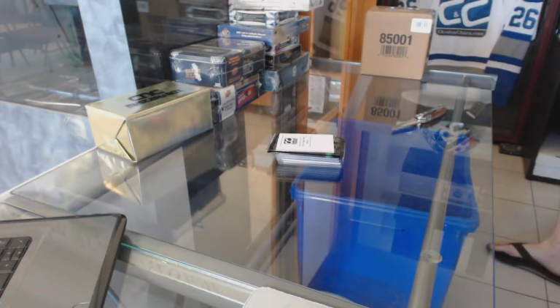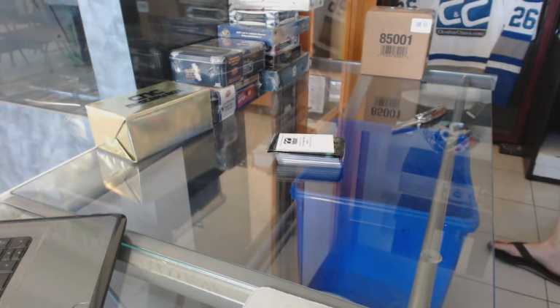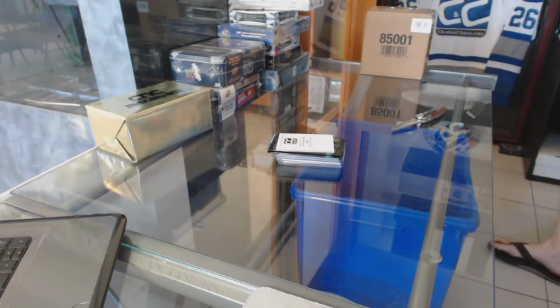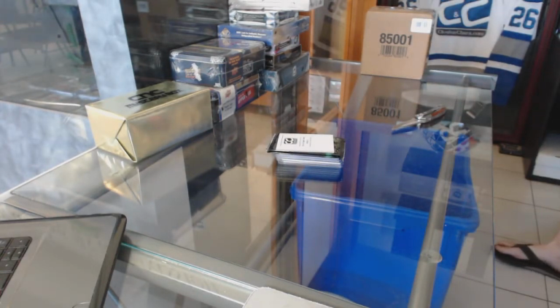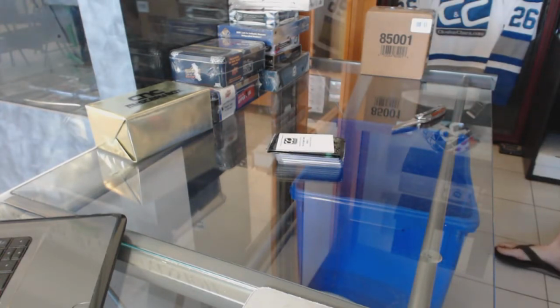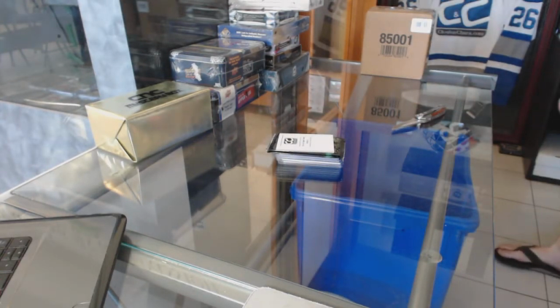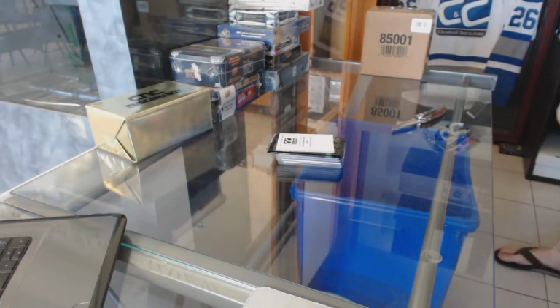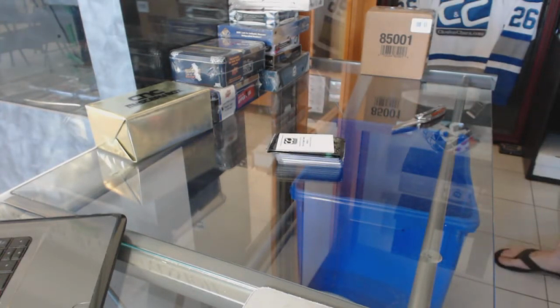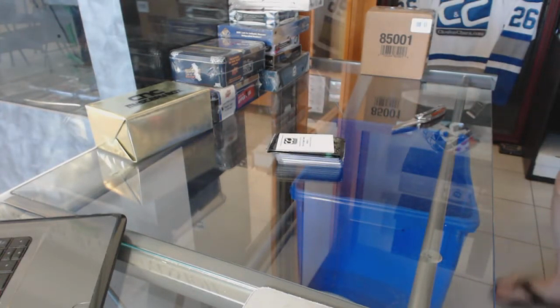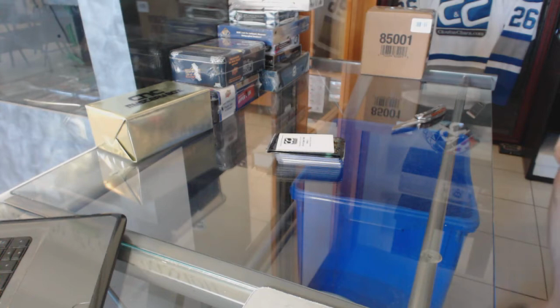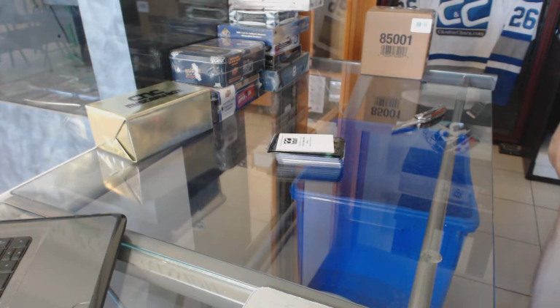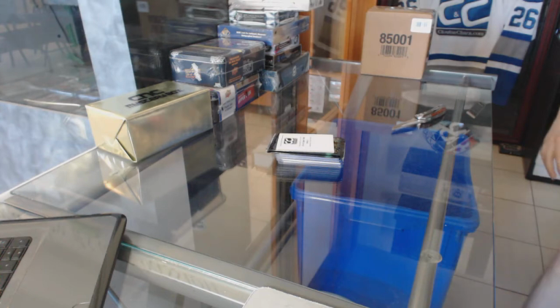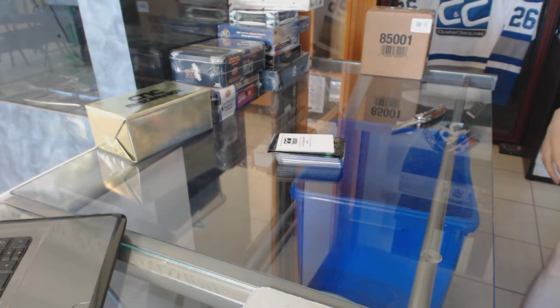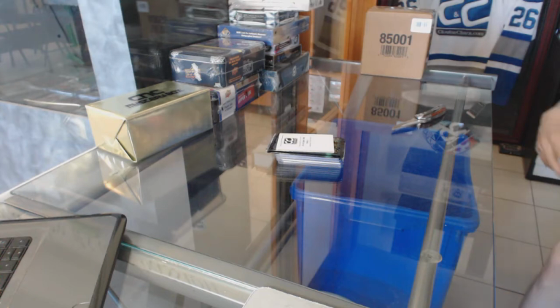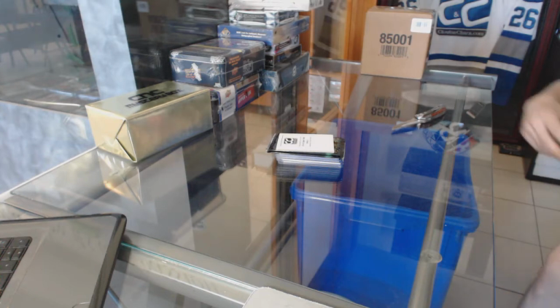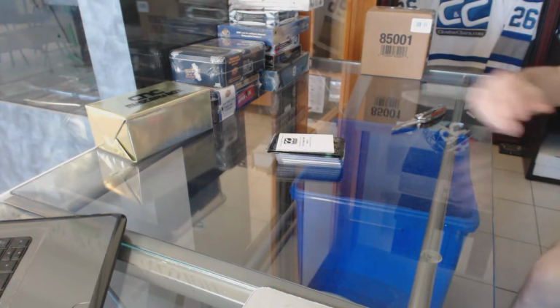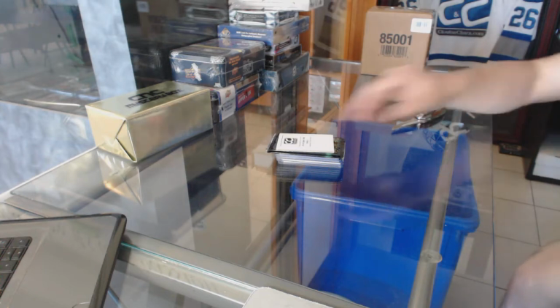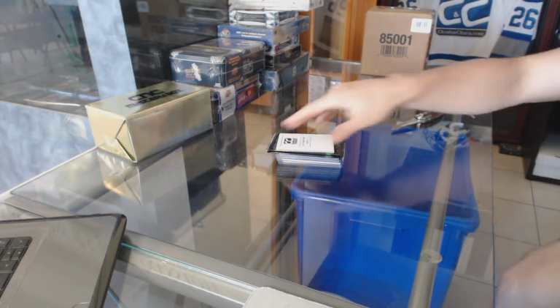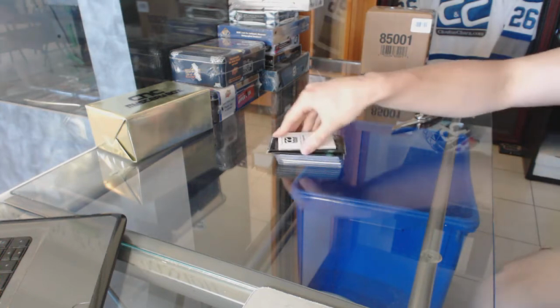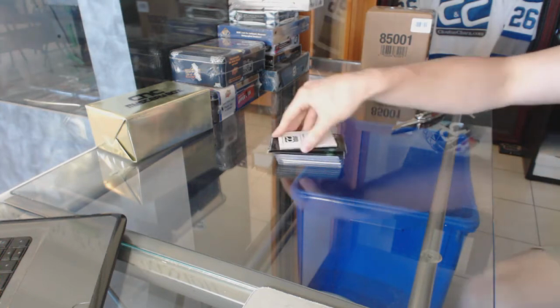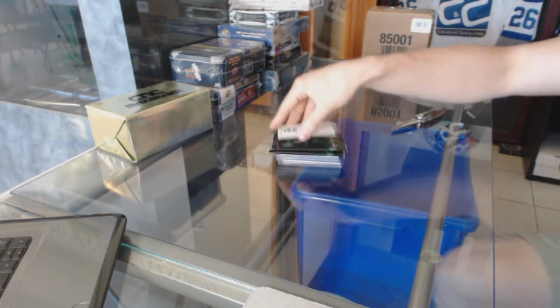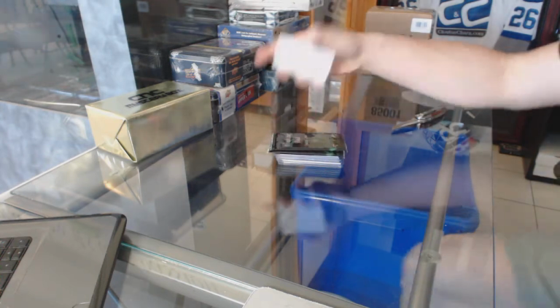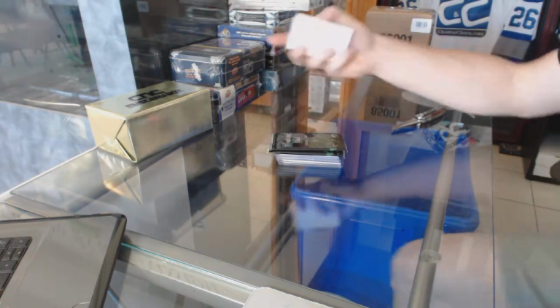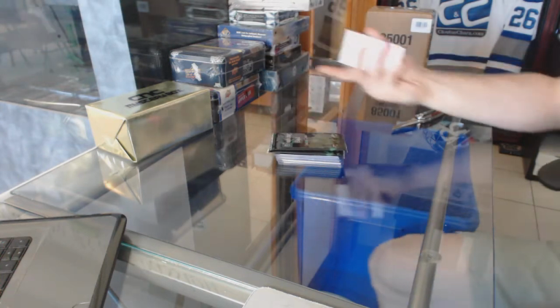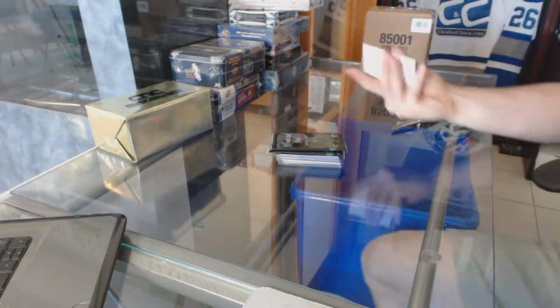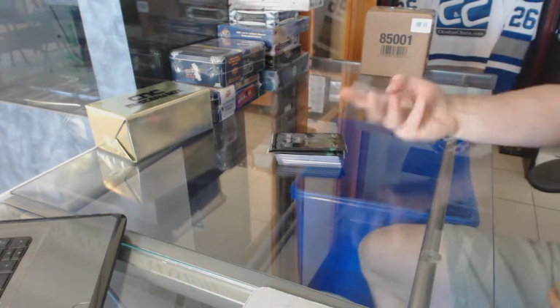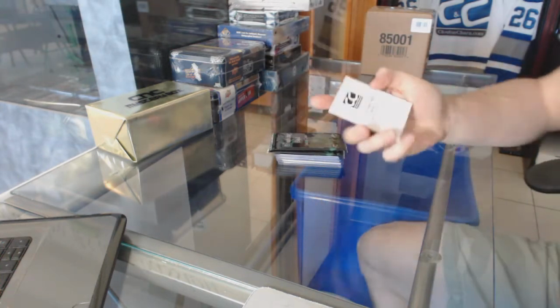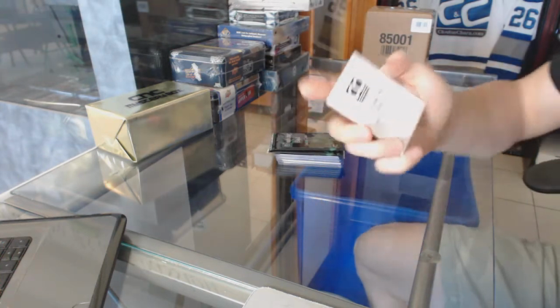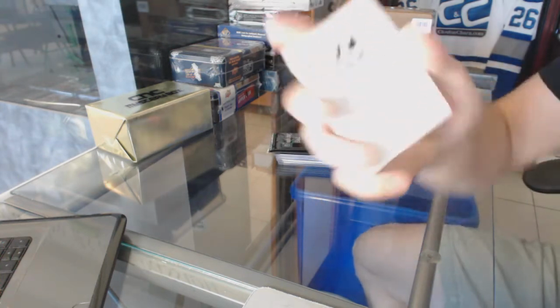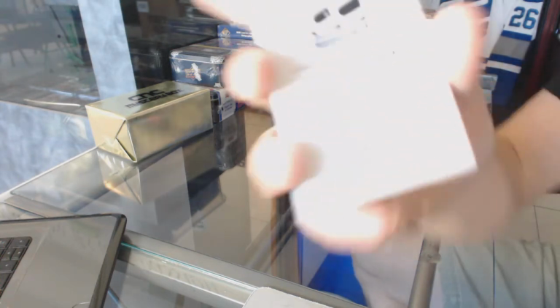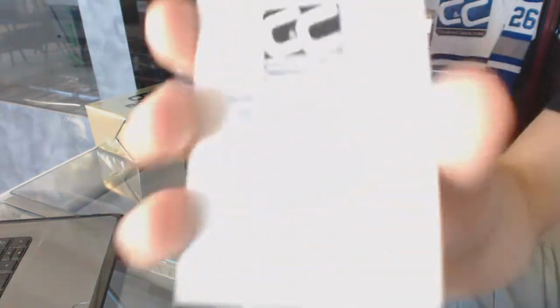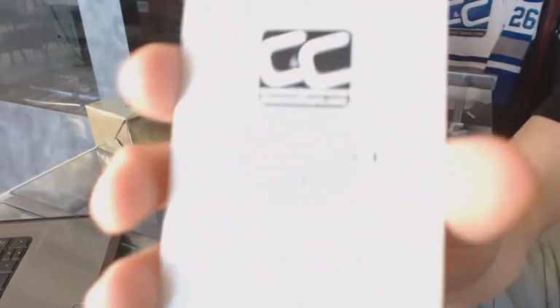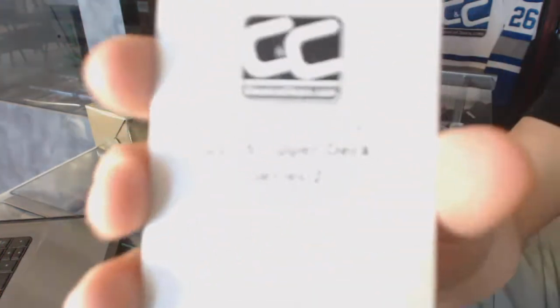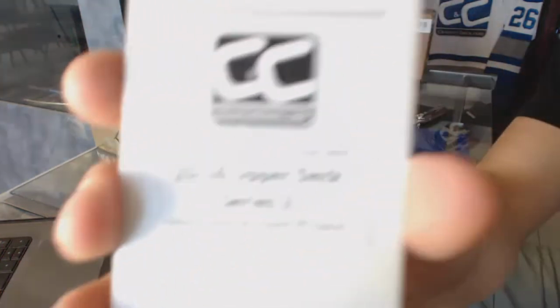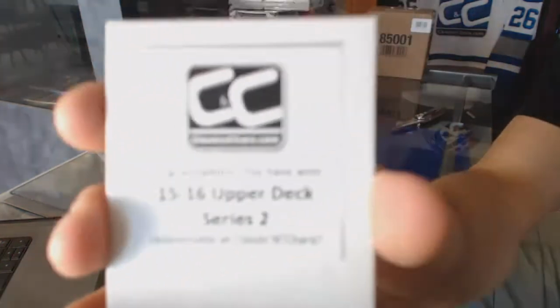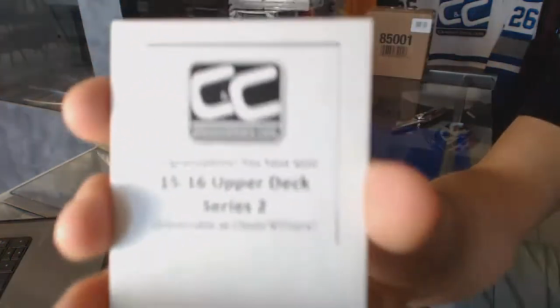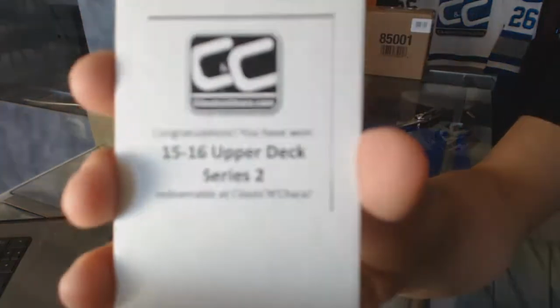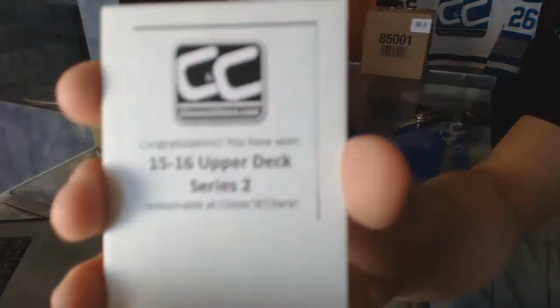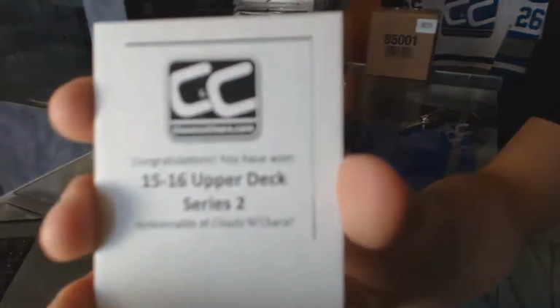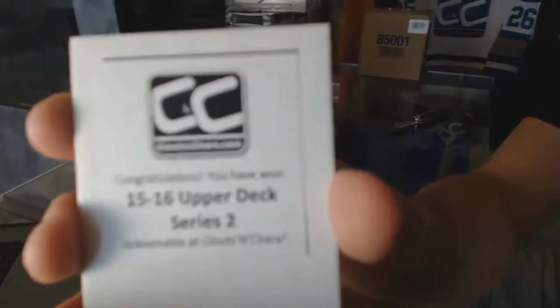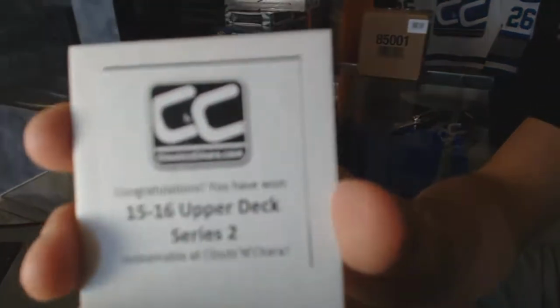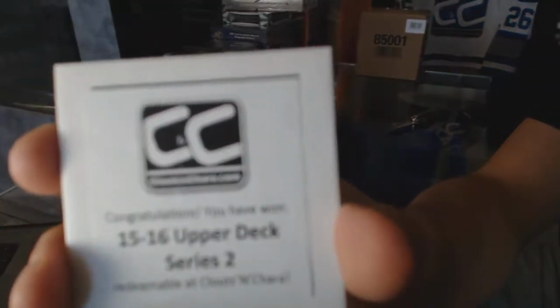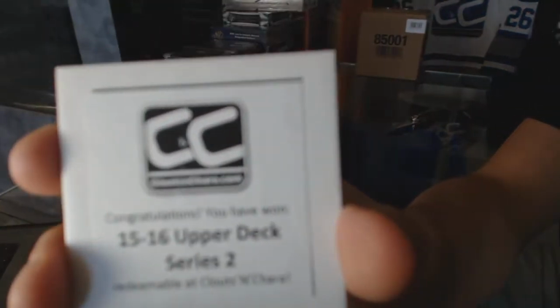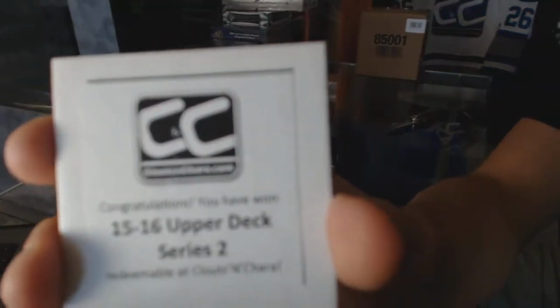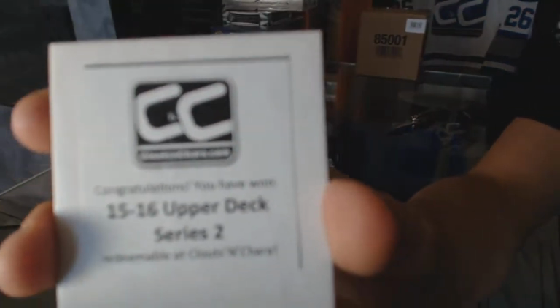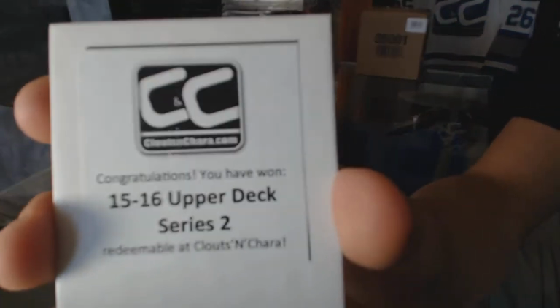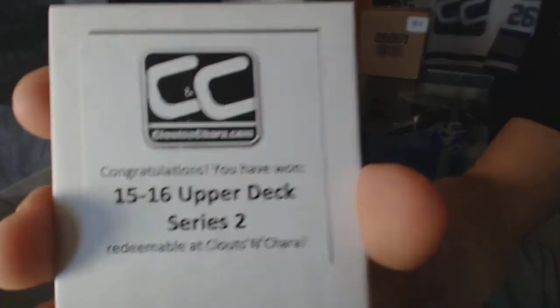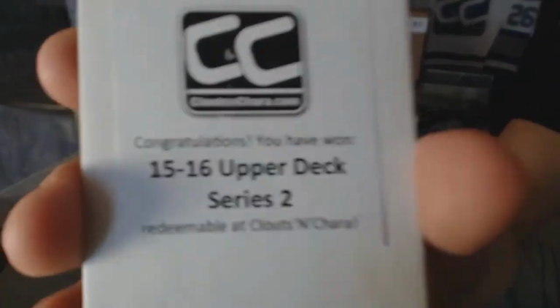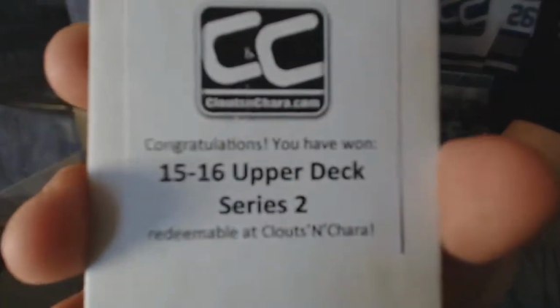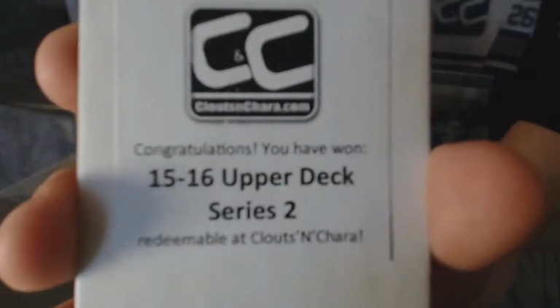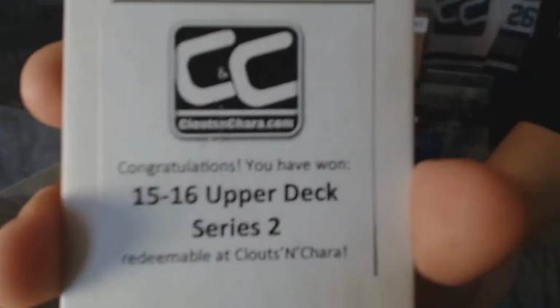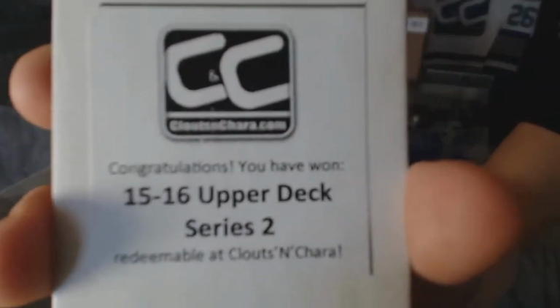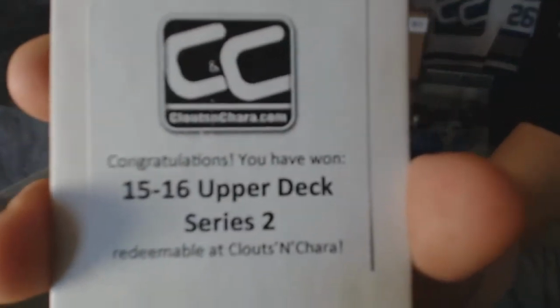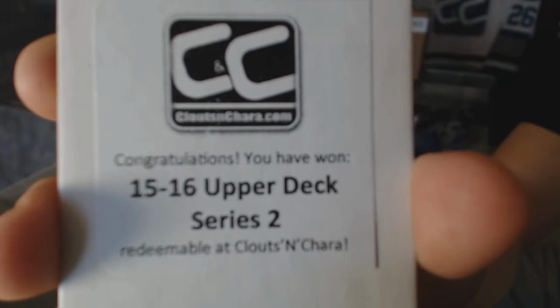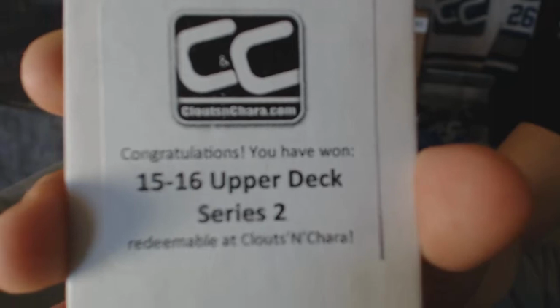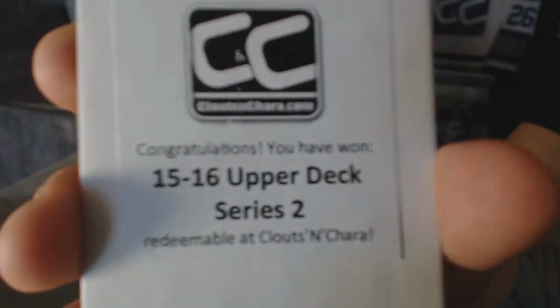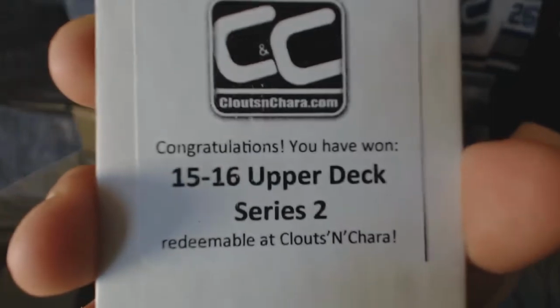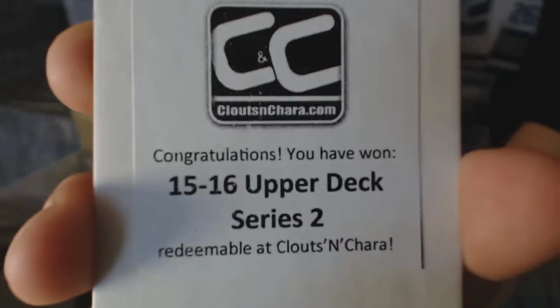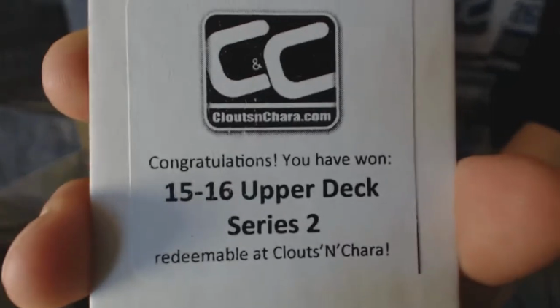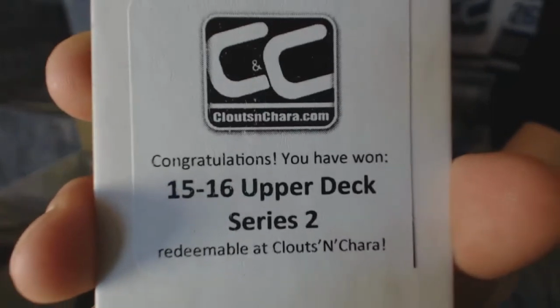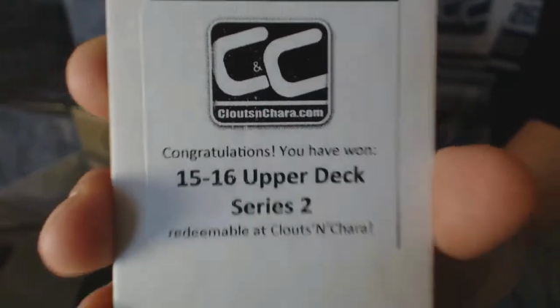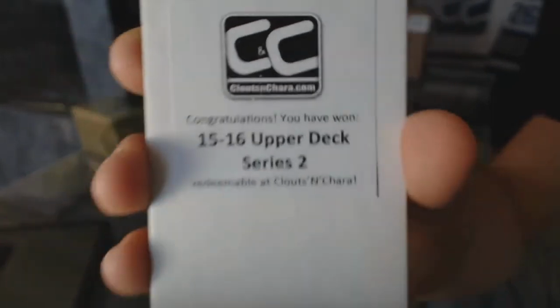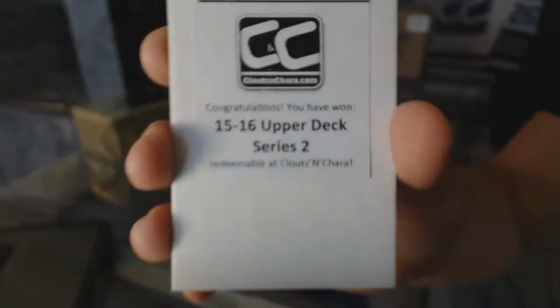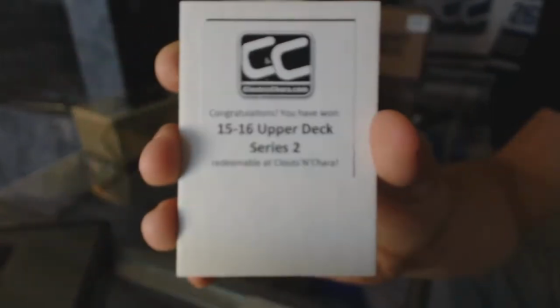Alright, the first free box is 1516 Upper Deck Series 2.